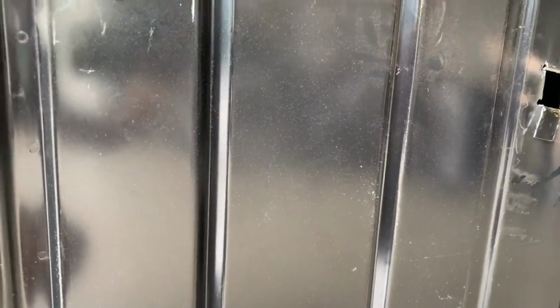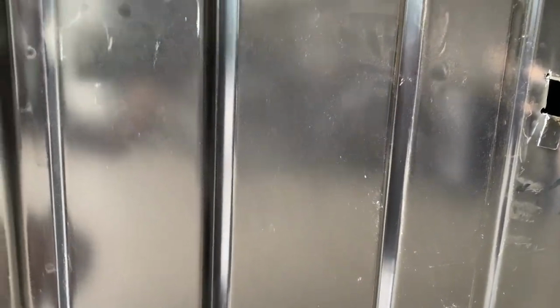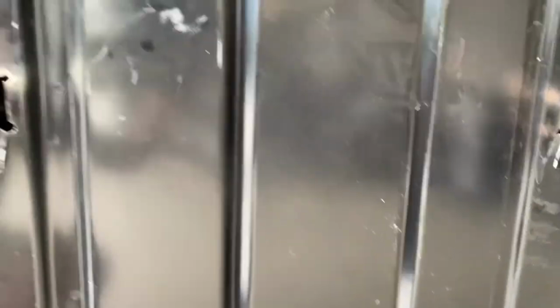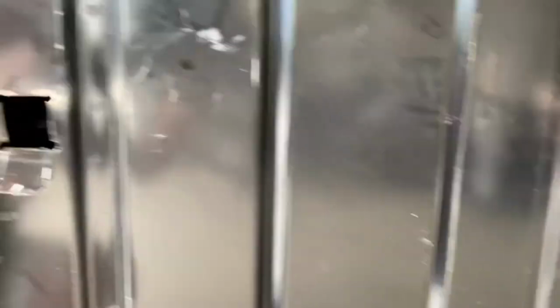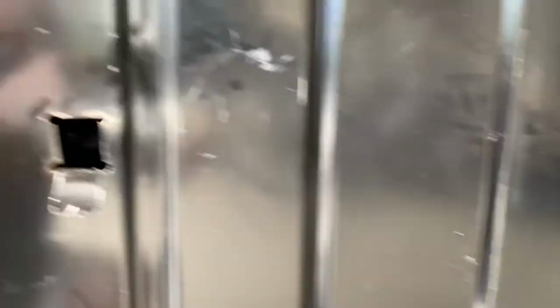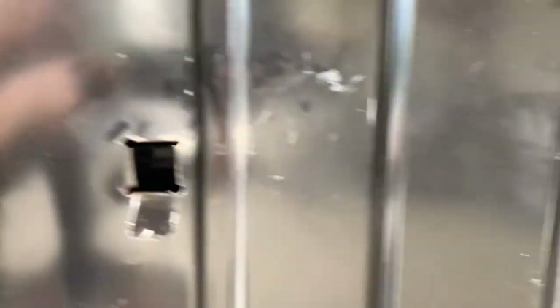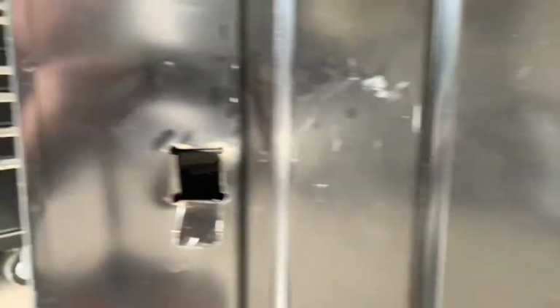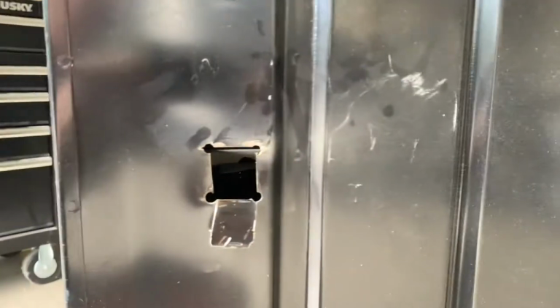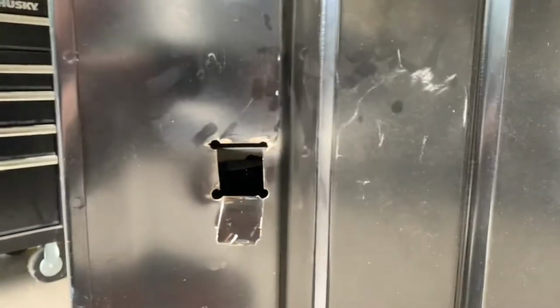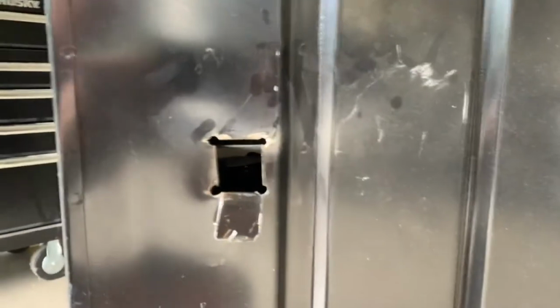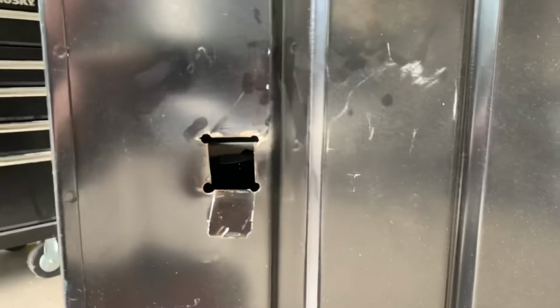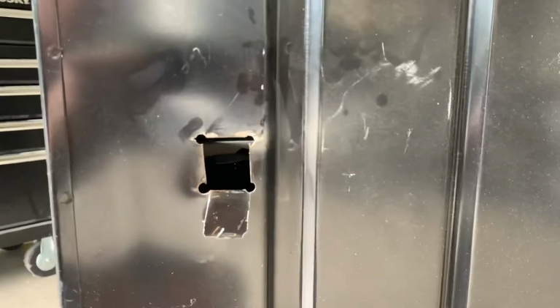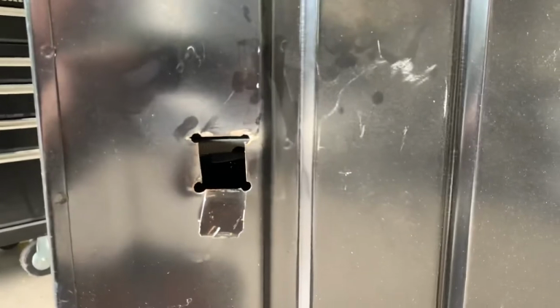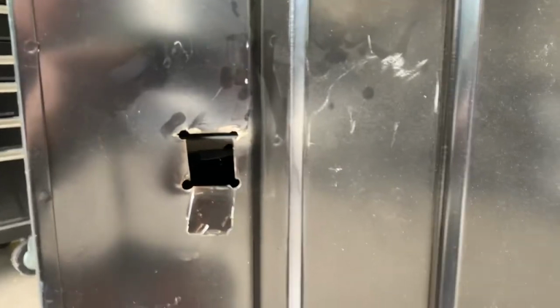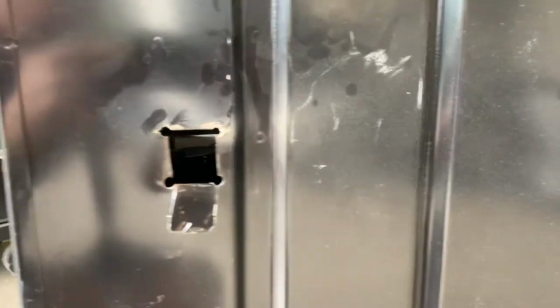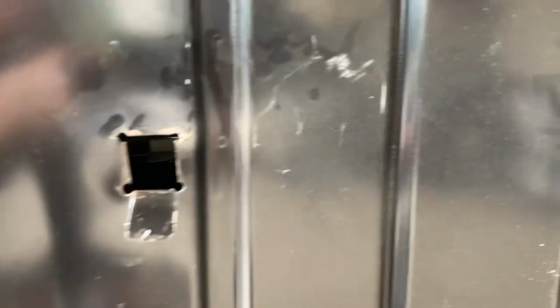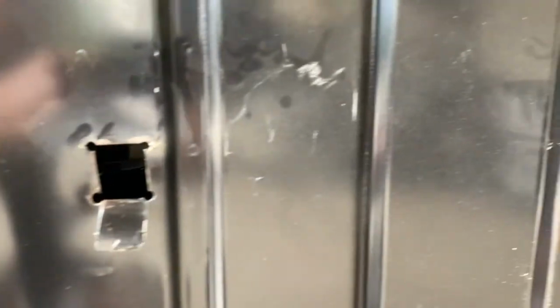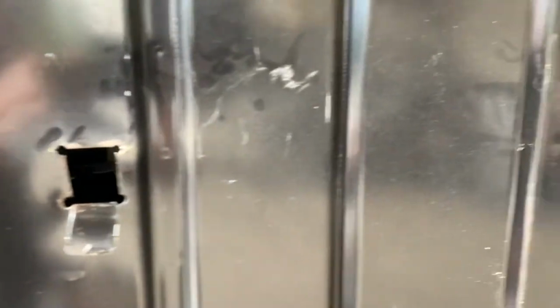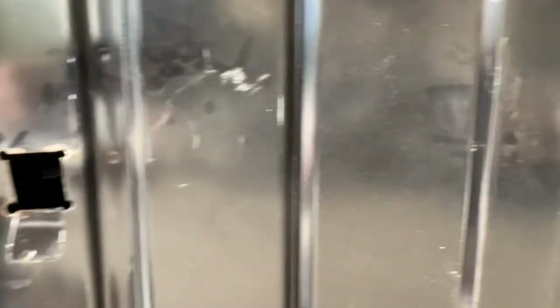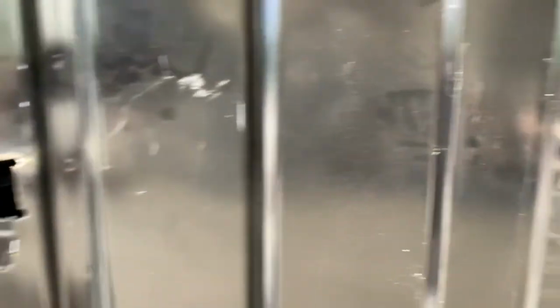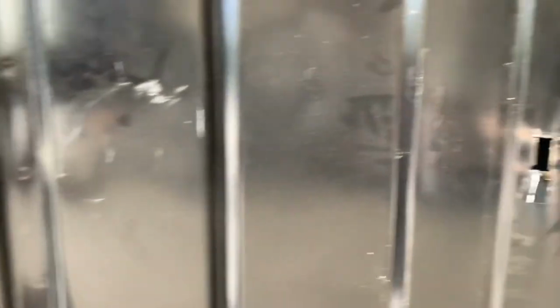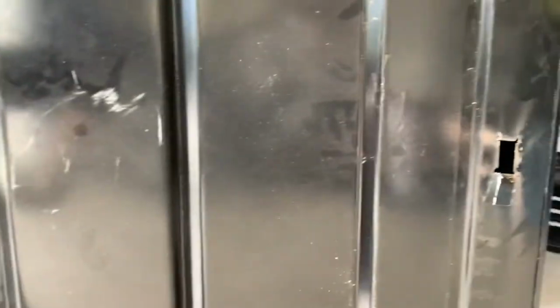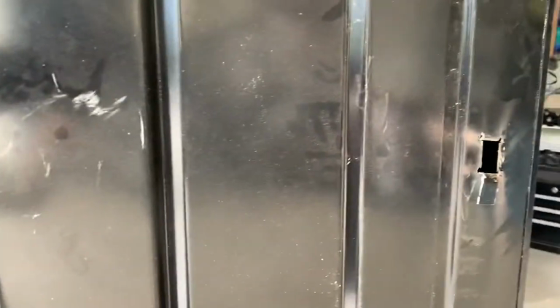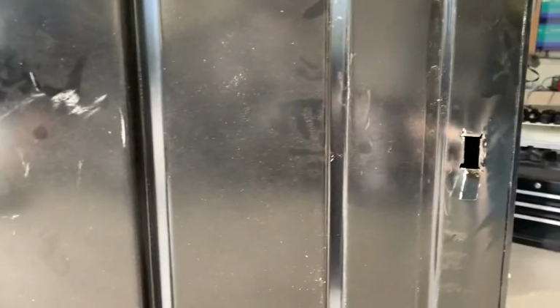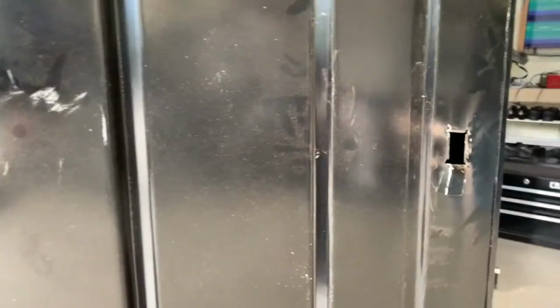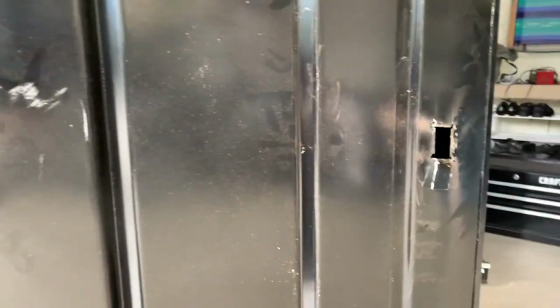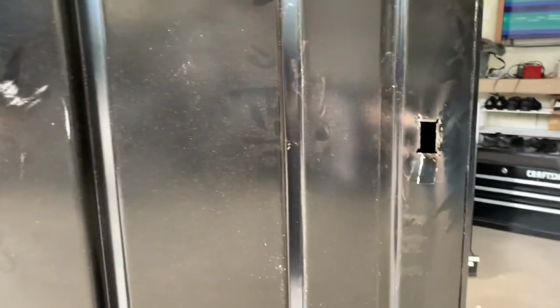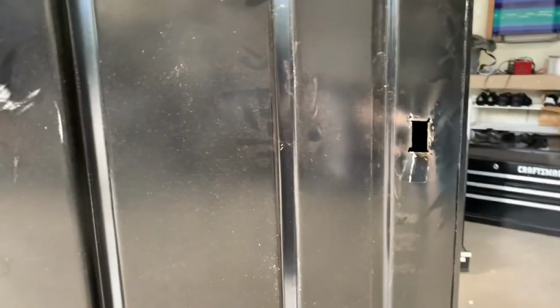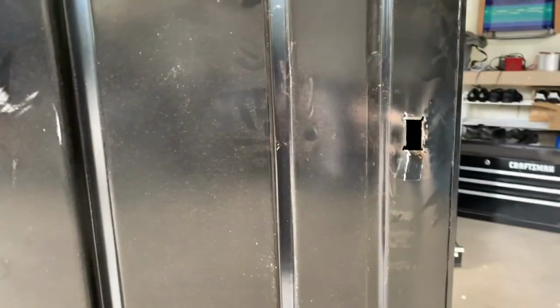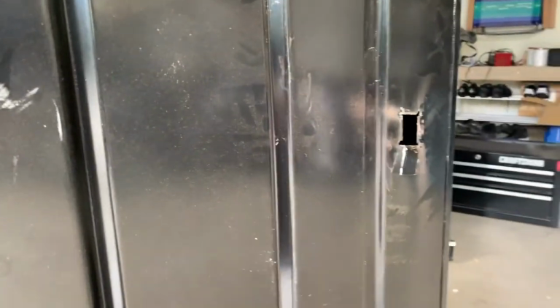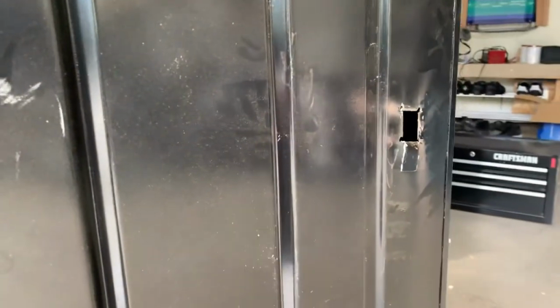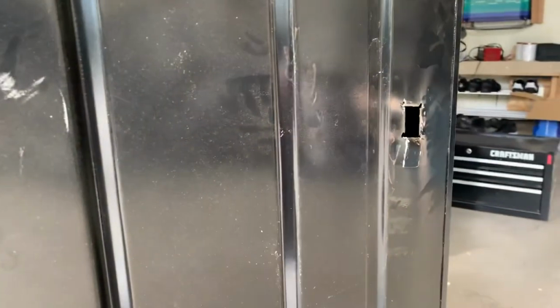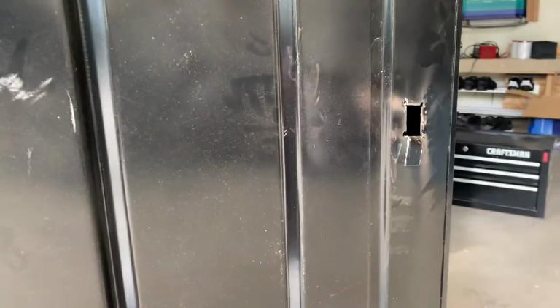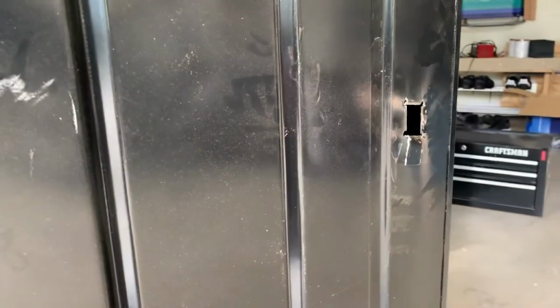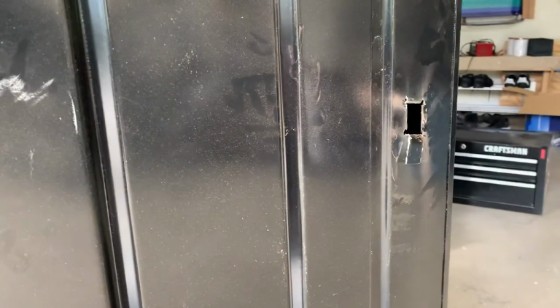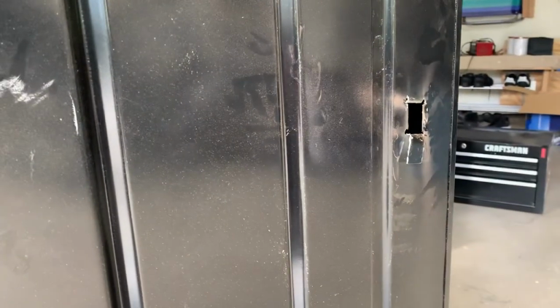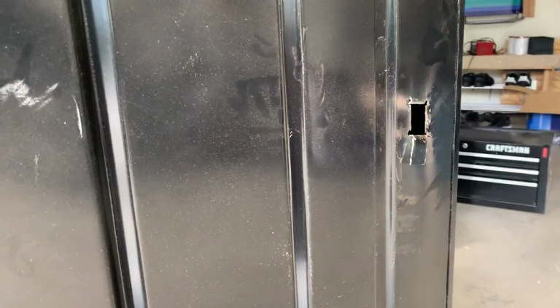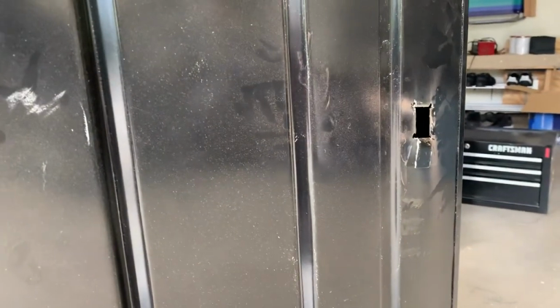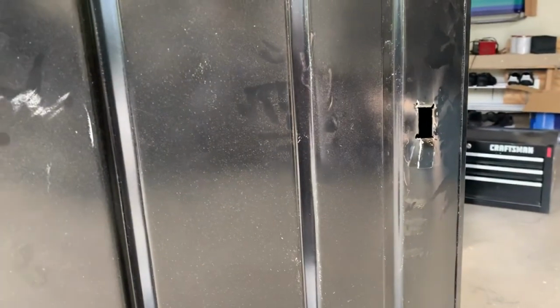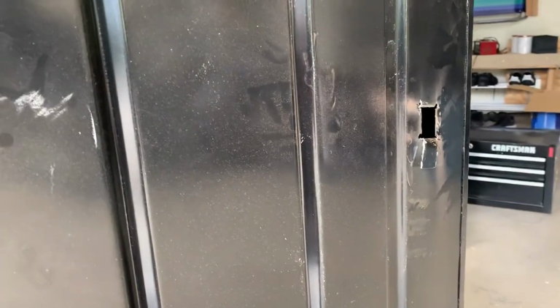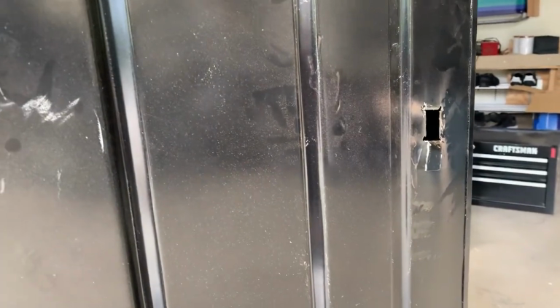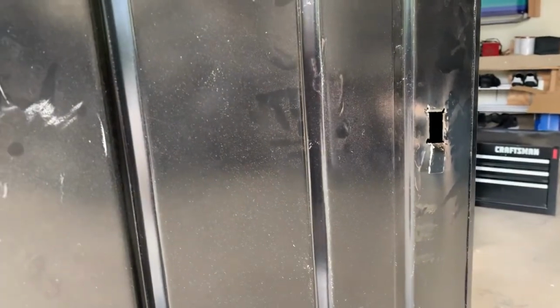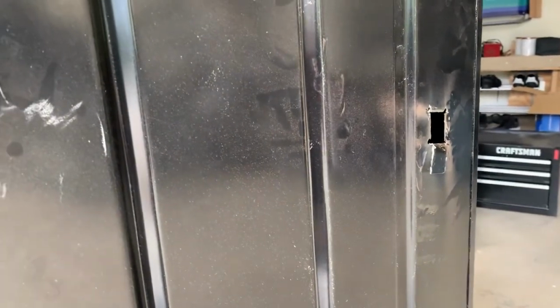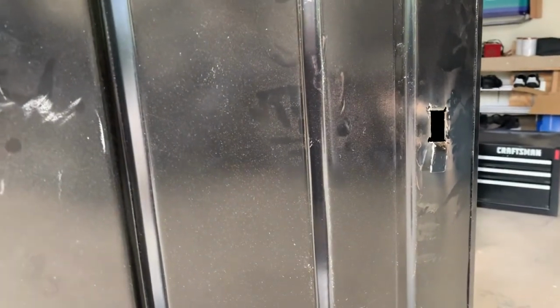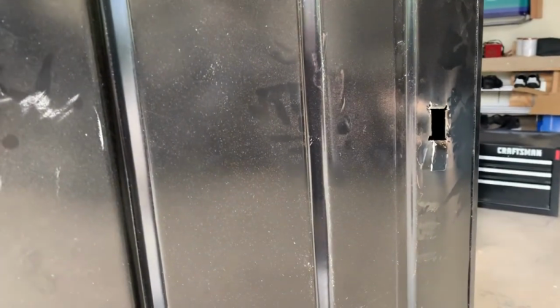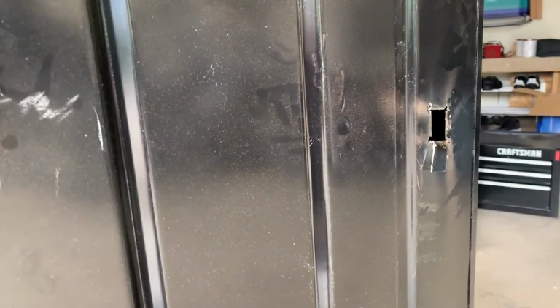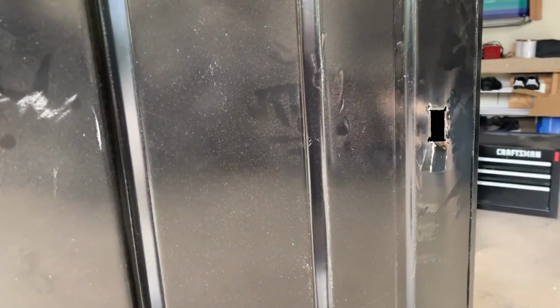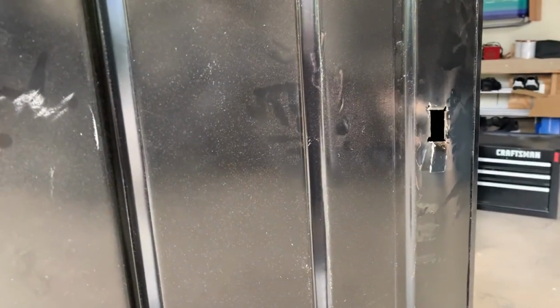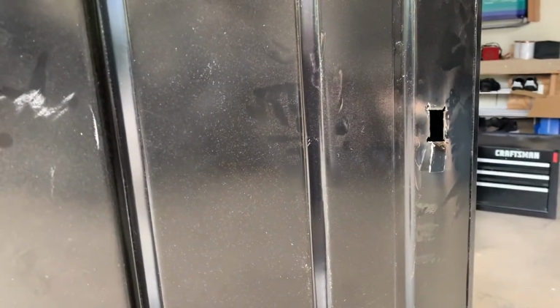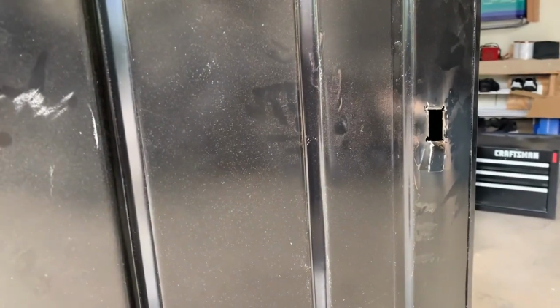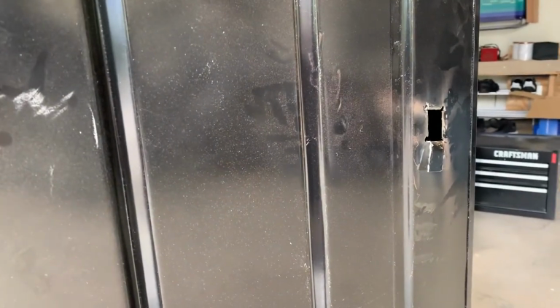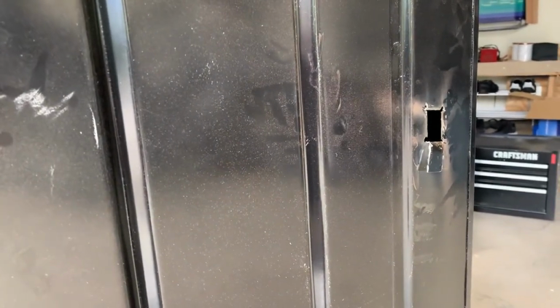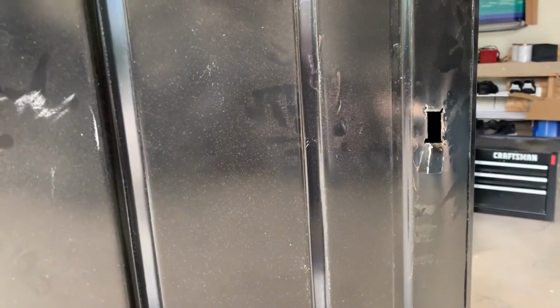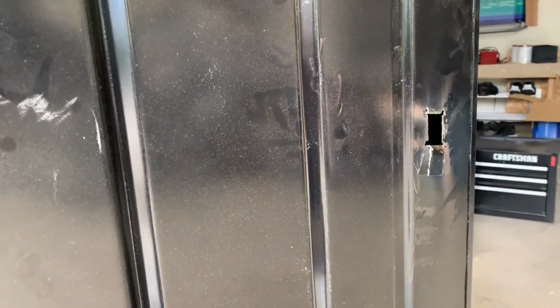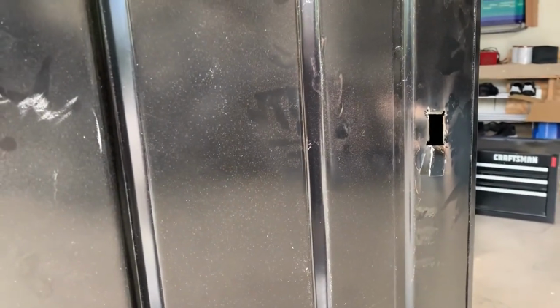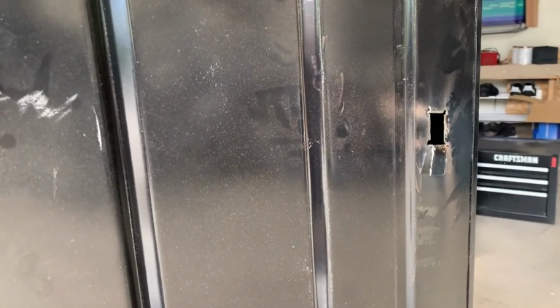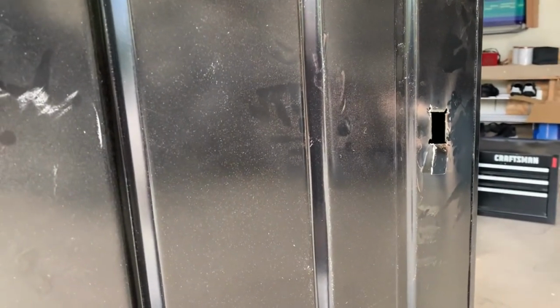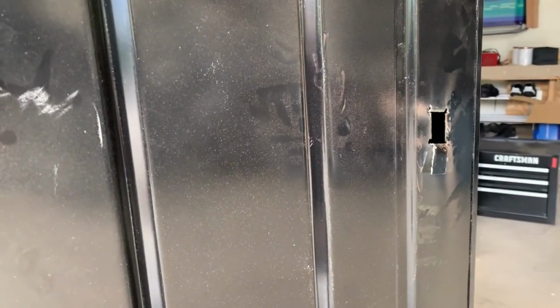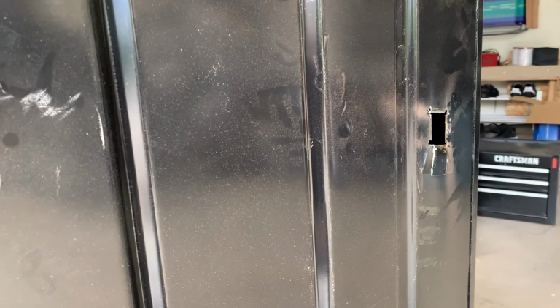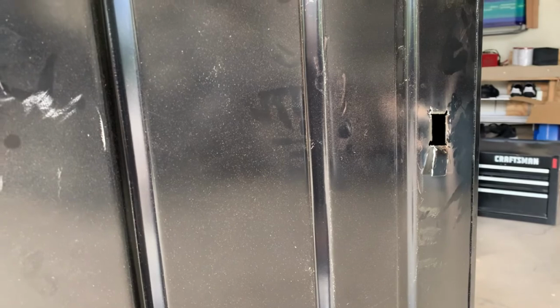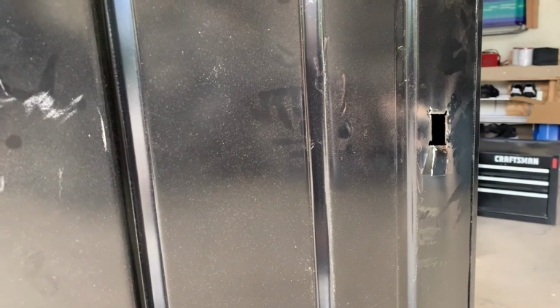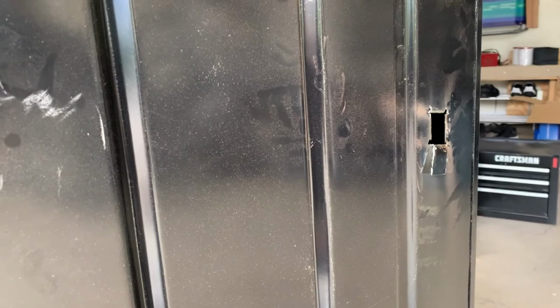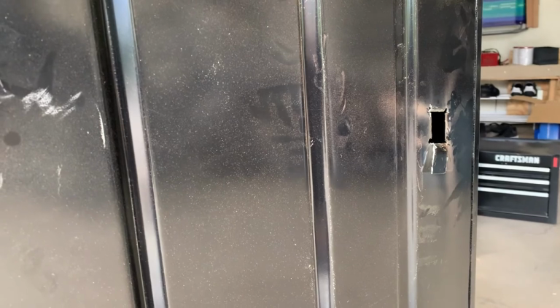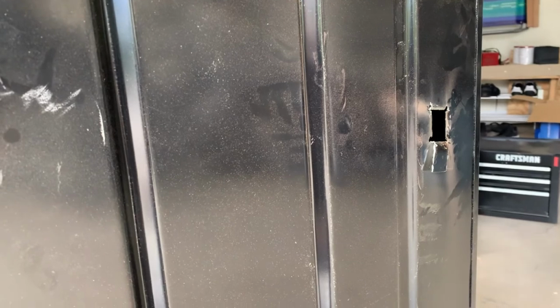It worked — I now have the box open and I can go ahead and replace the lock cylinder. Don't flip your box upside down, because now I'm going to have a lot of cleaning up to do.